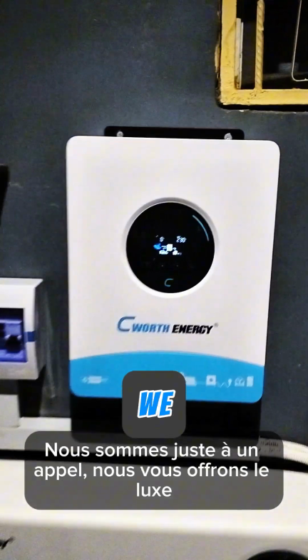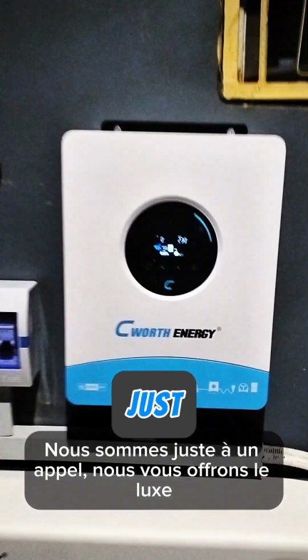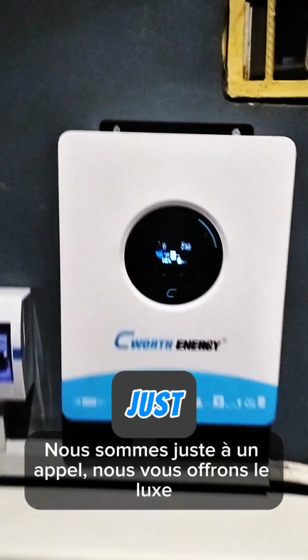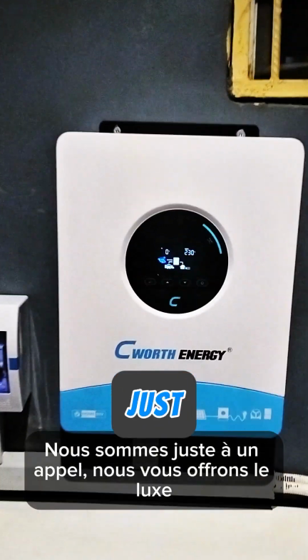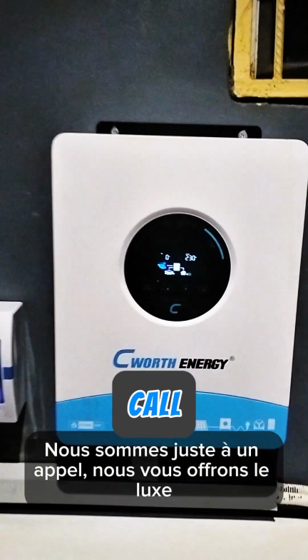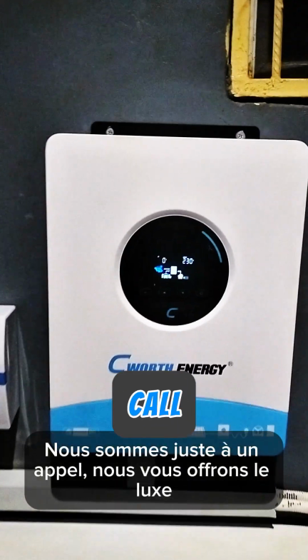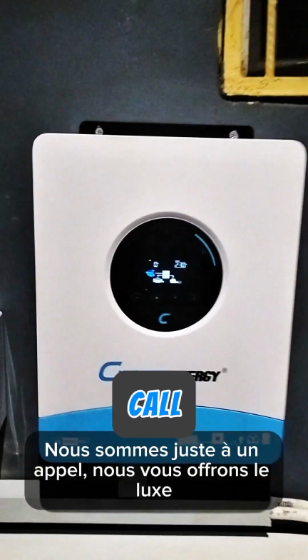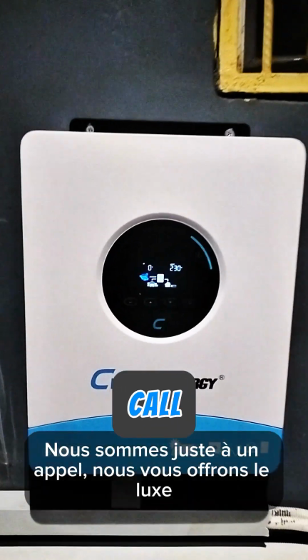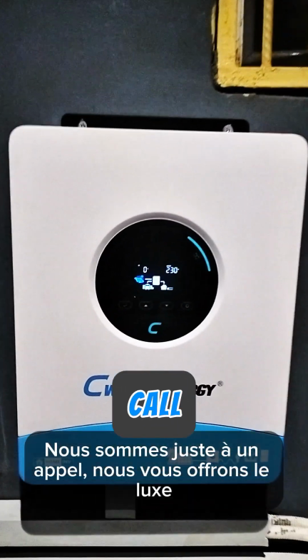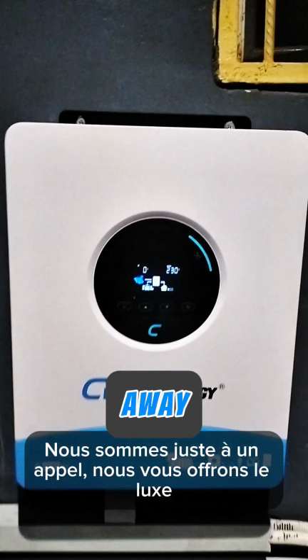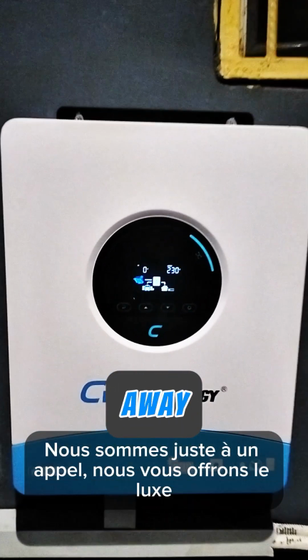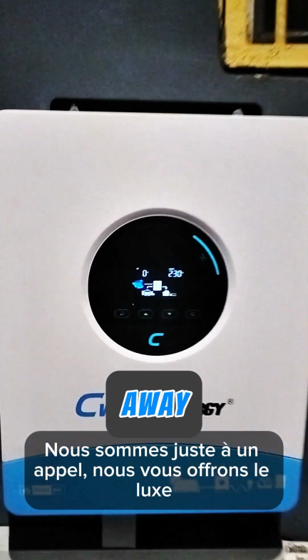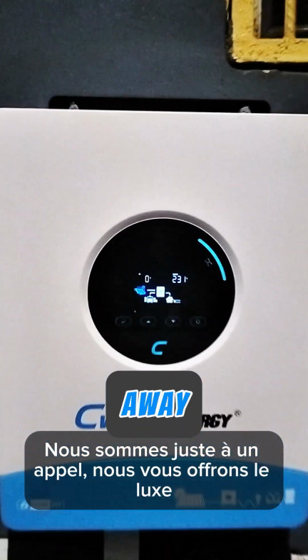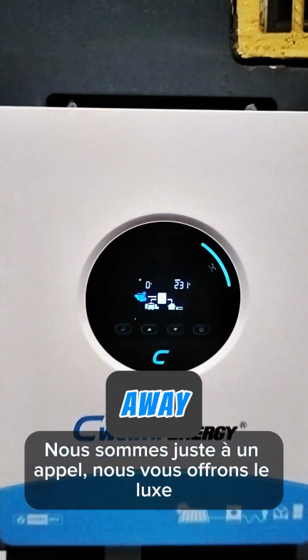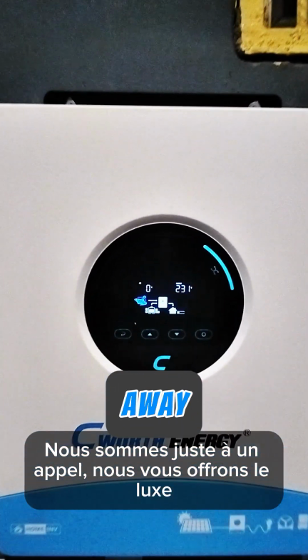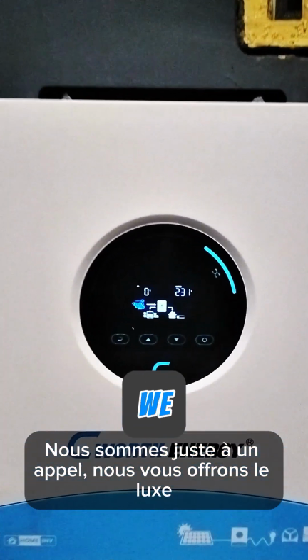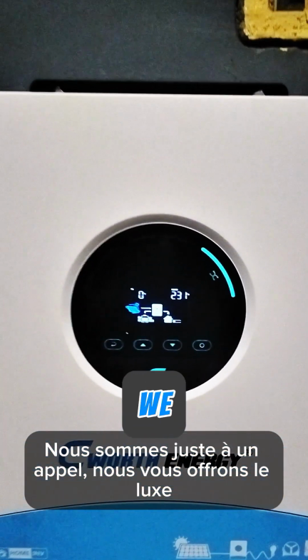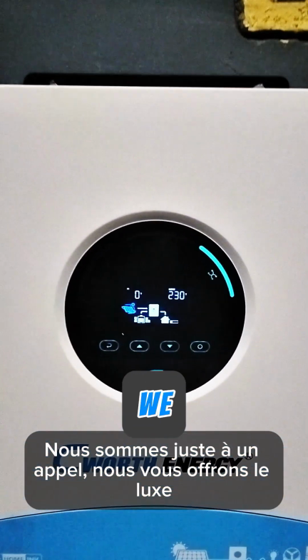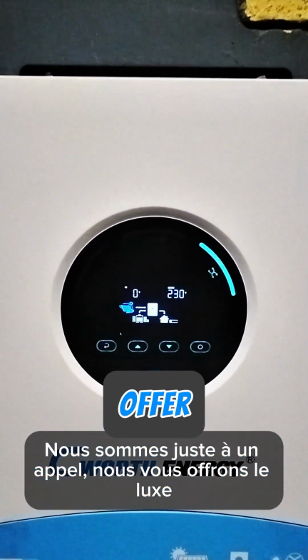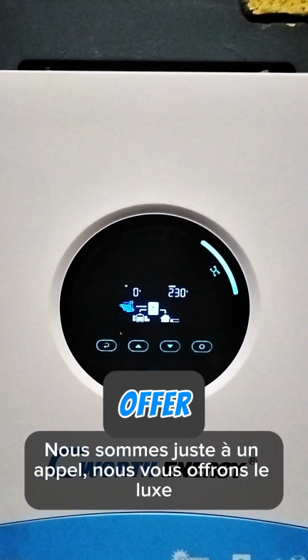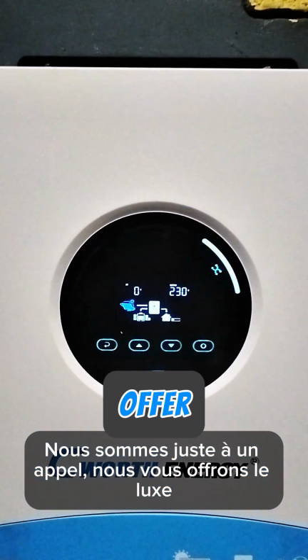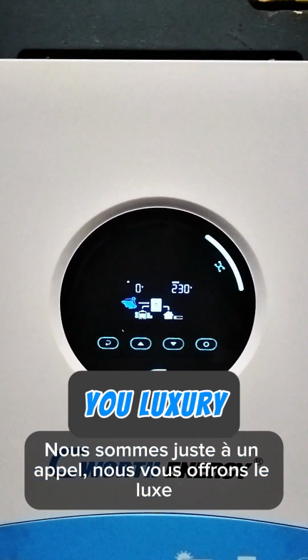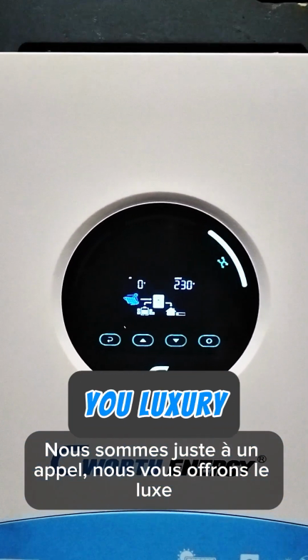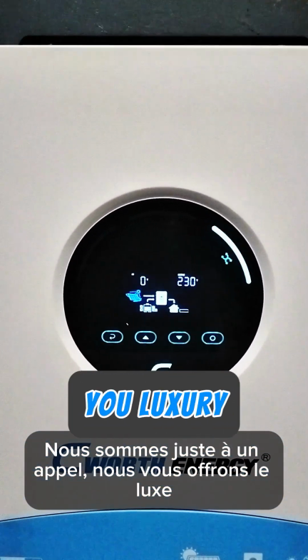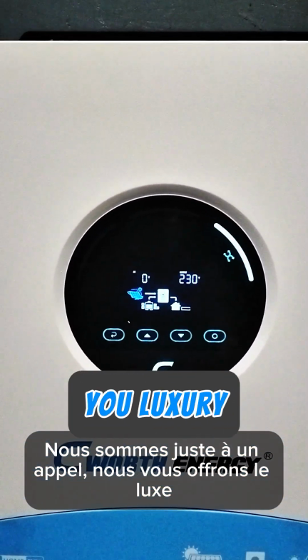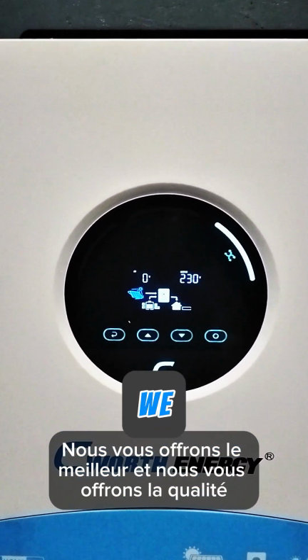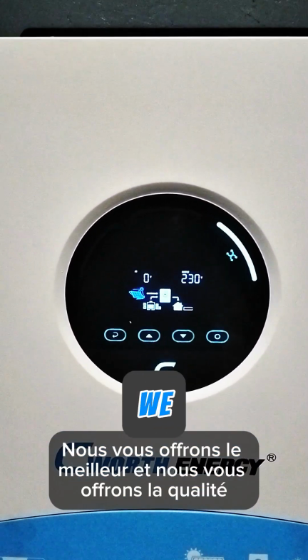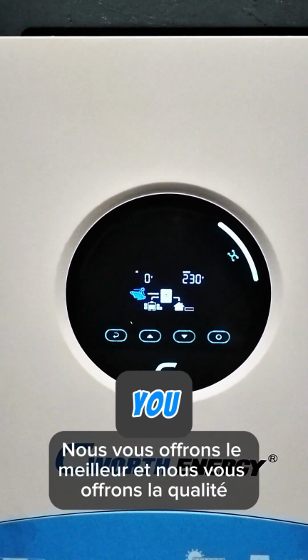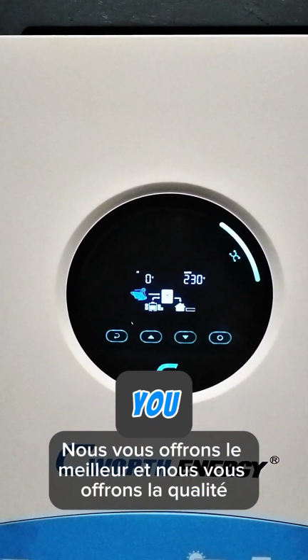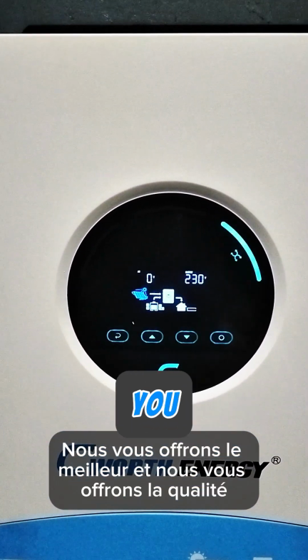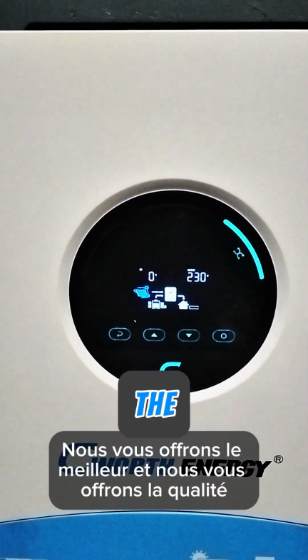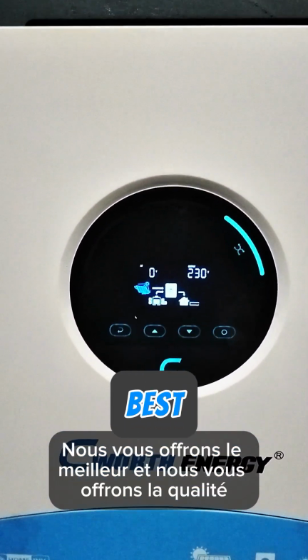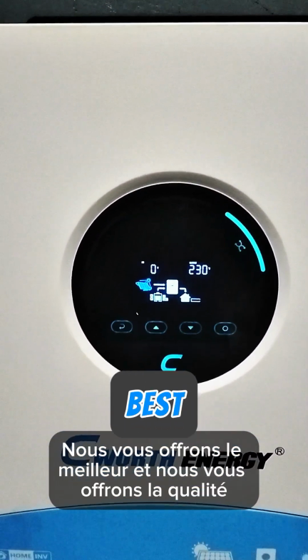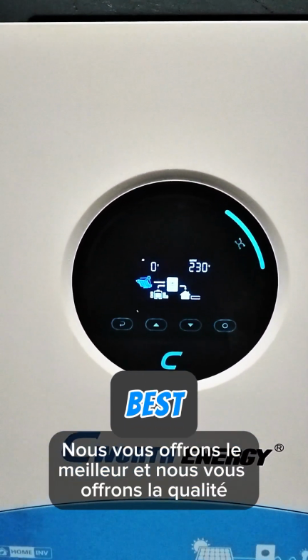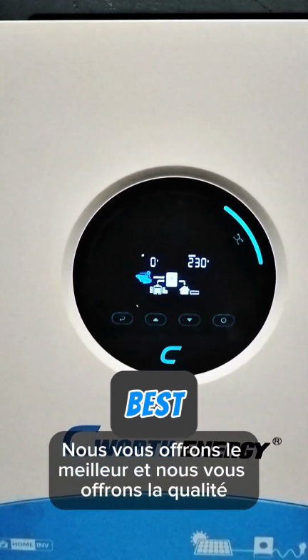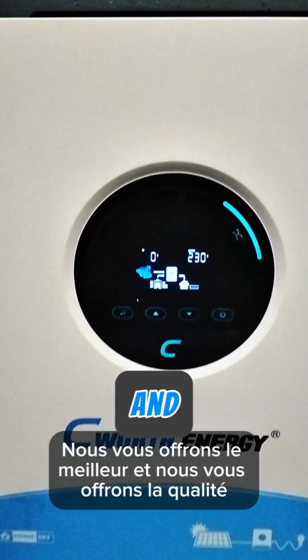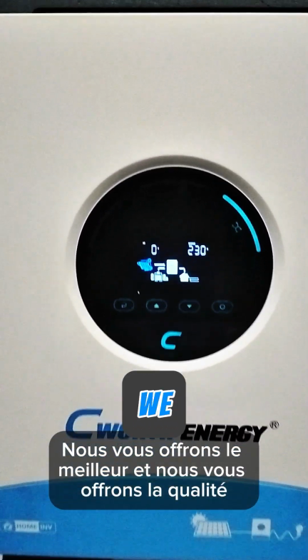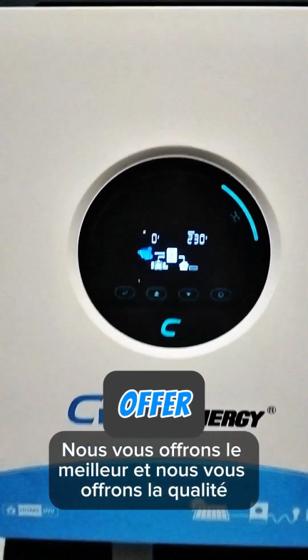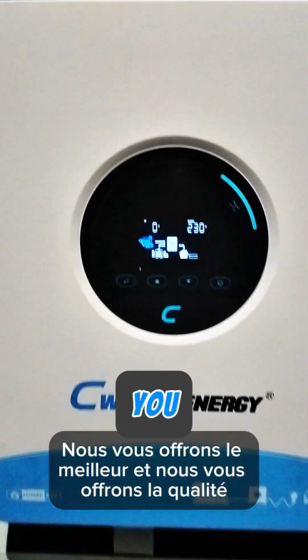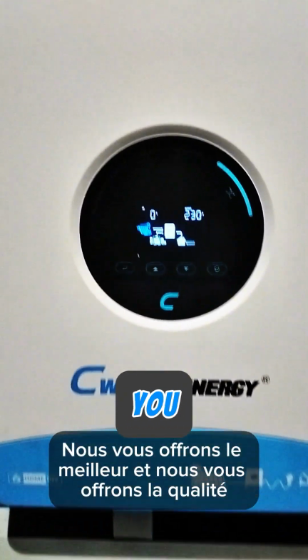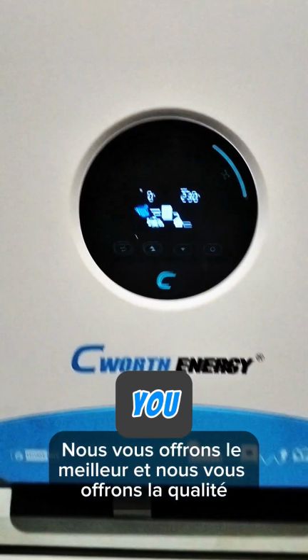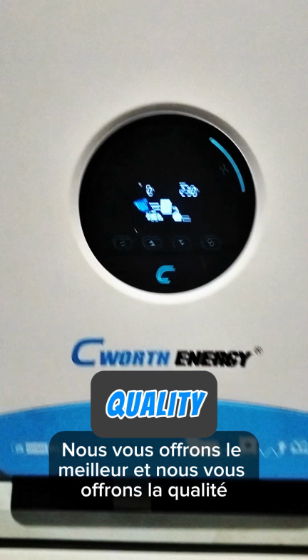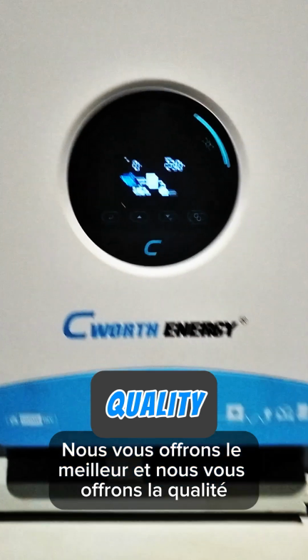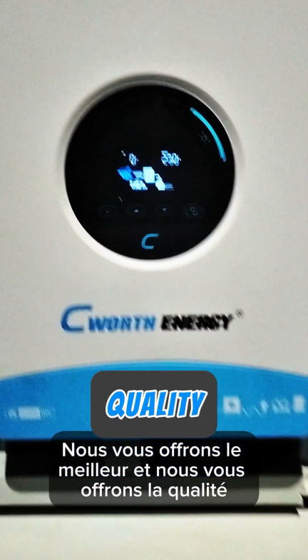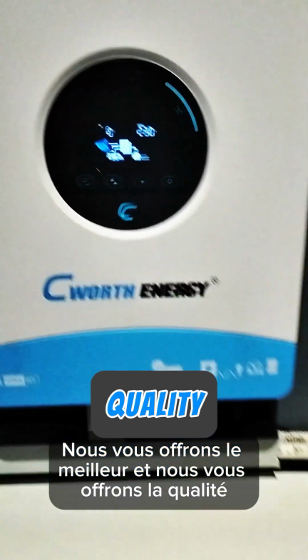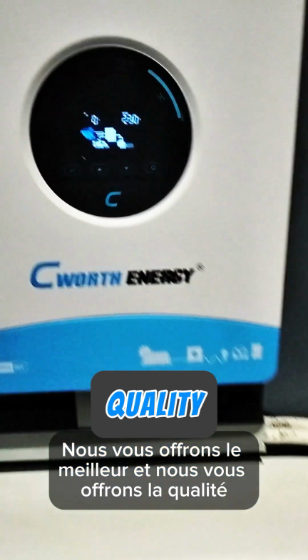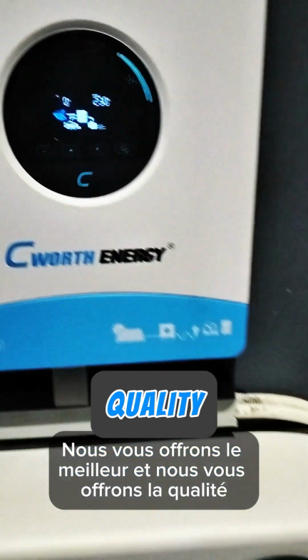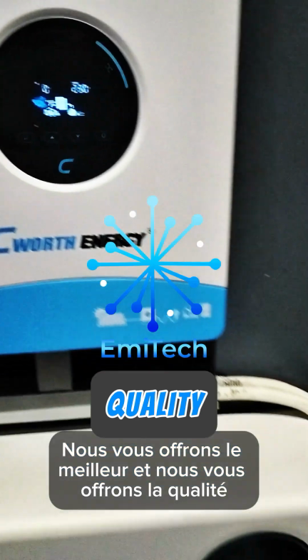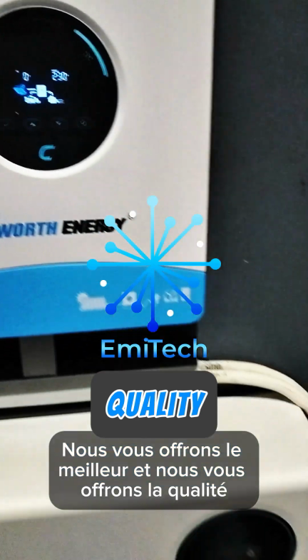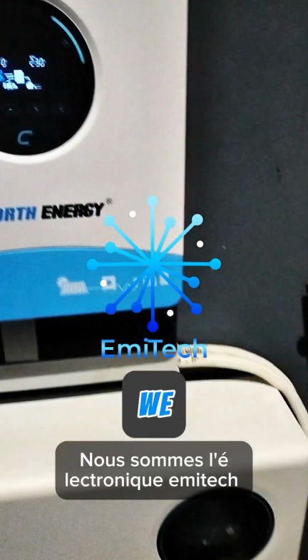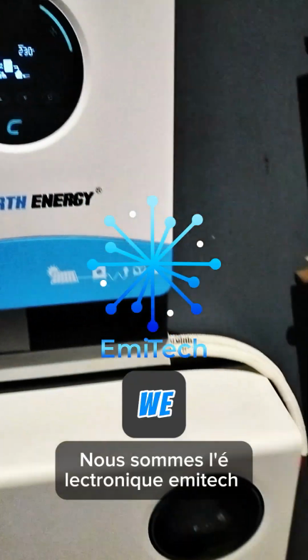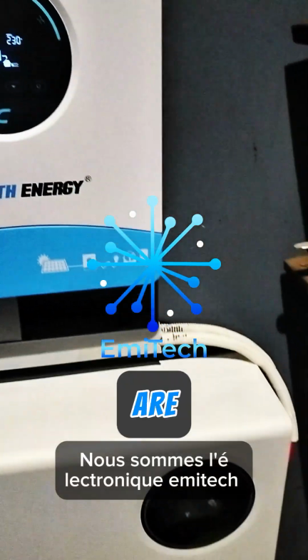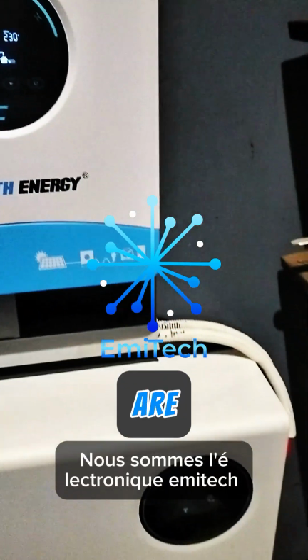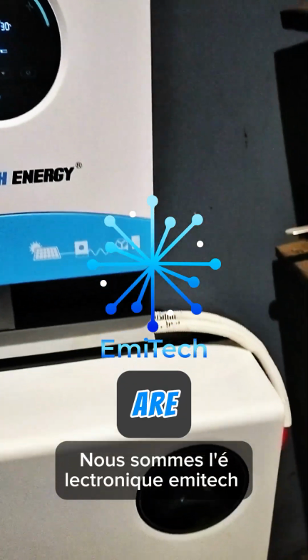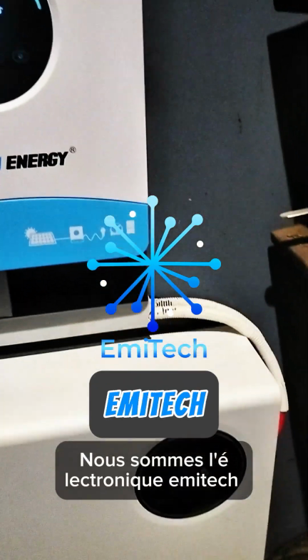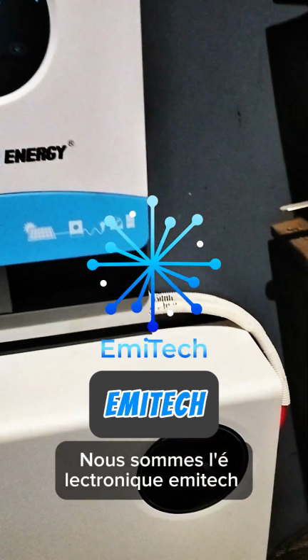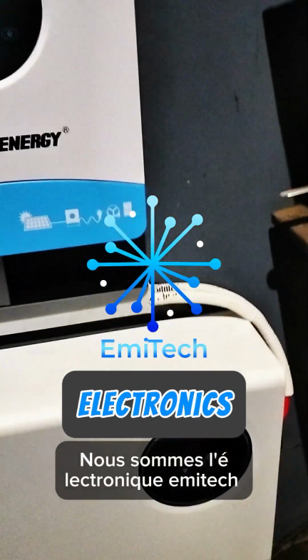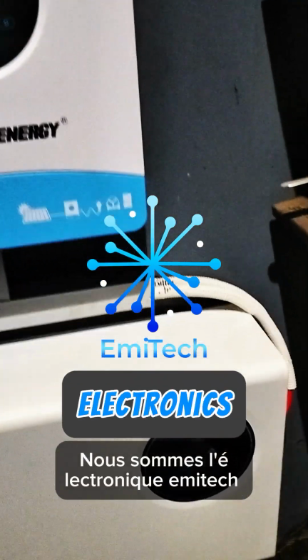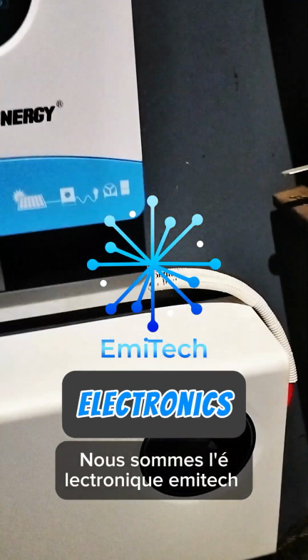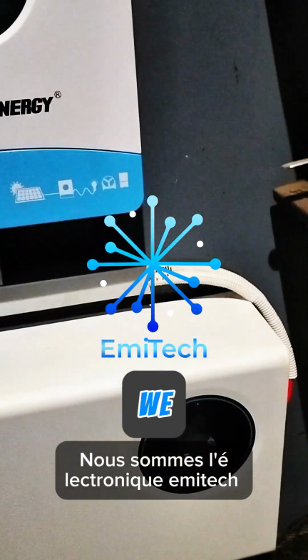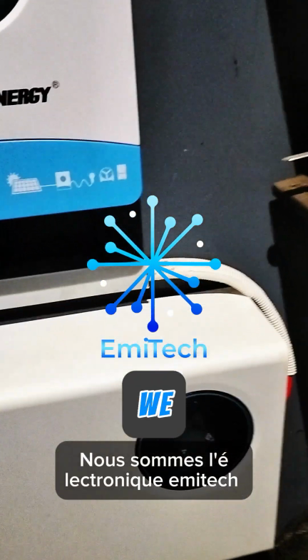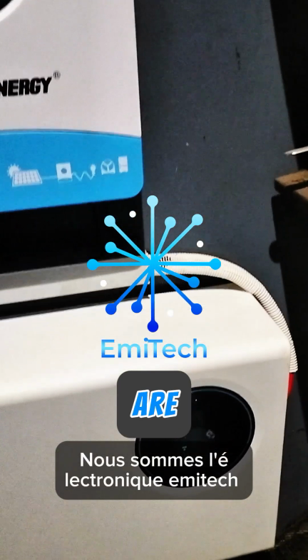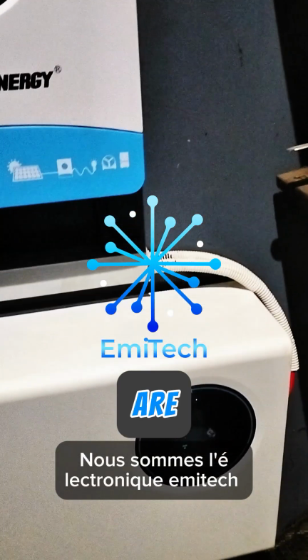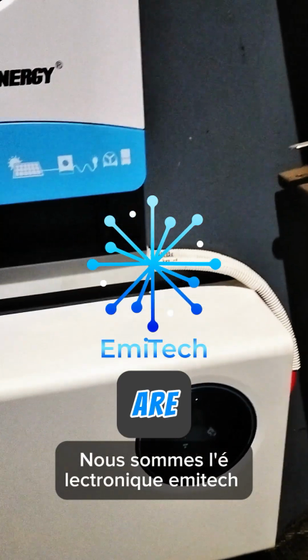We are just a call away. We offer you luxury, we offer you the best, and we offer you quality. We are Emitec Electronics.